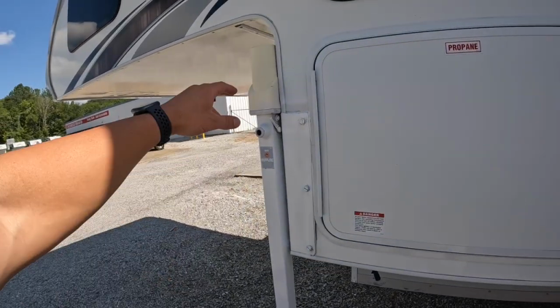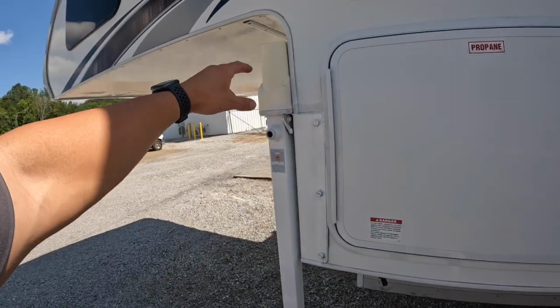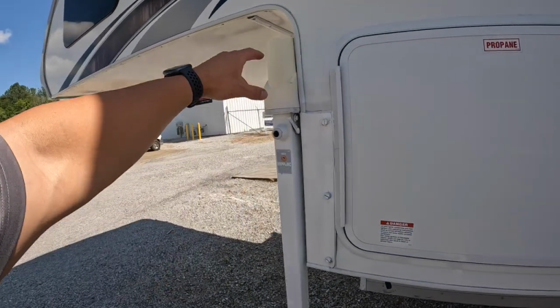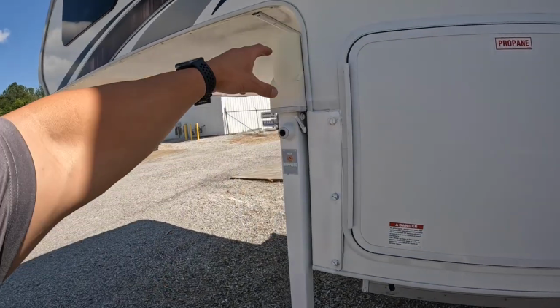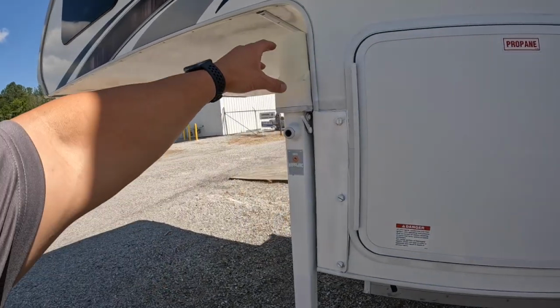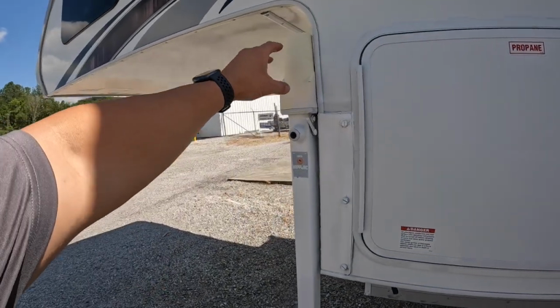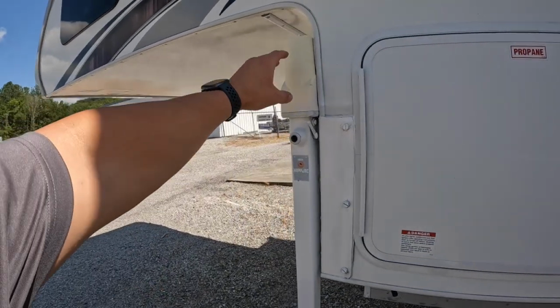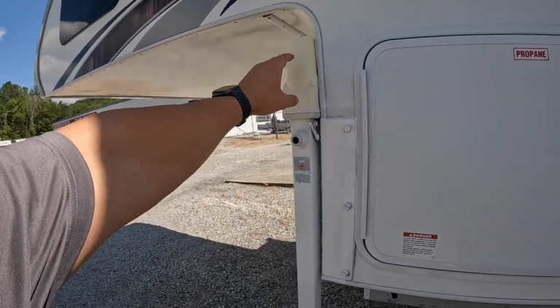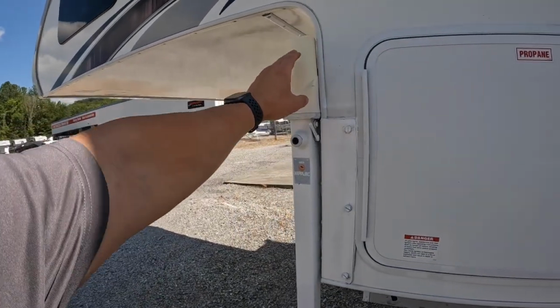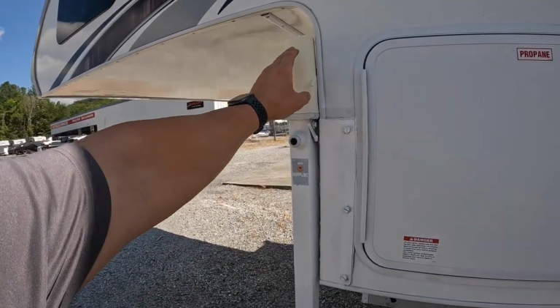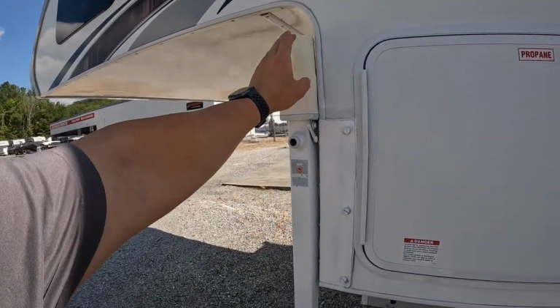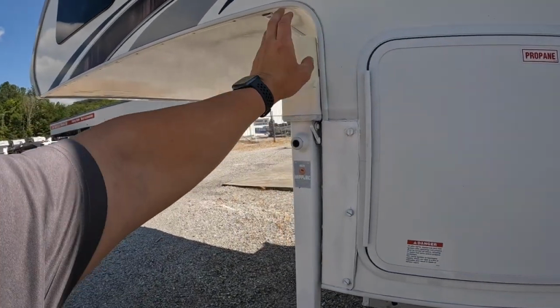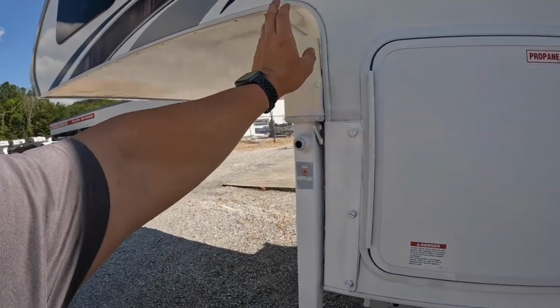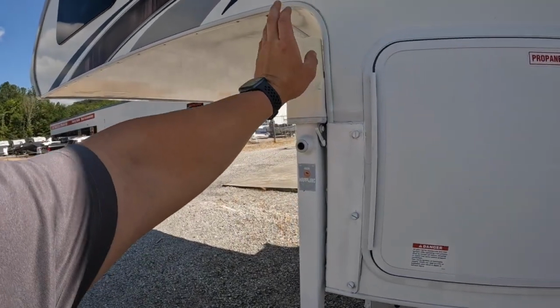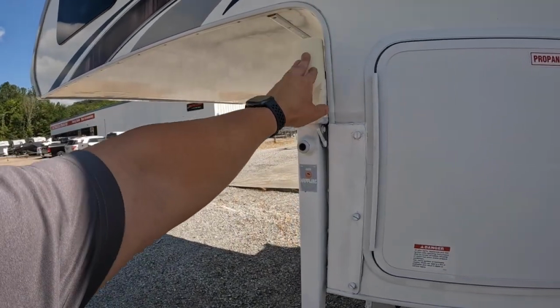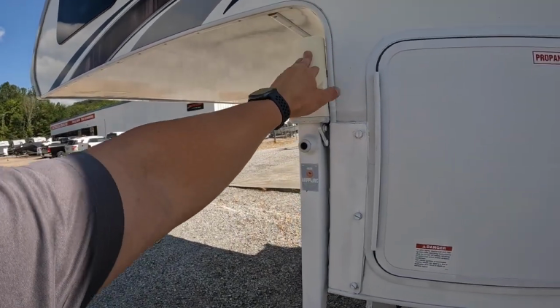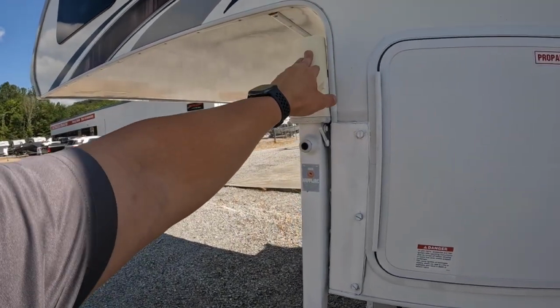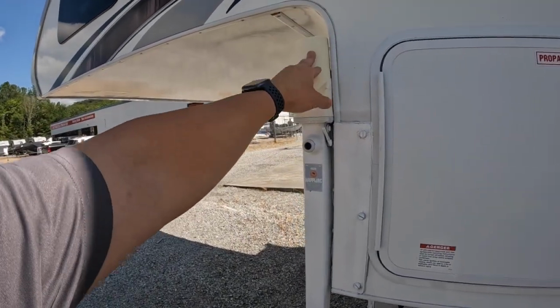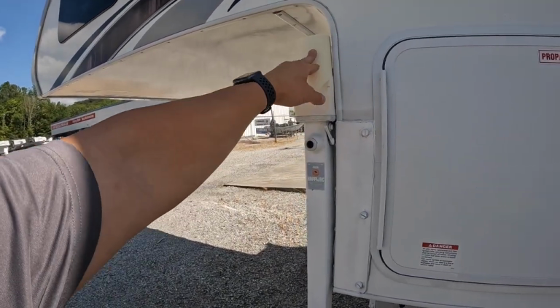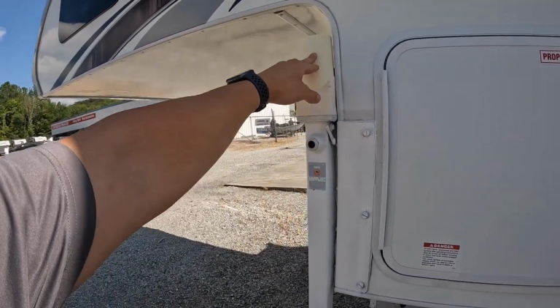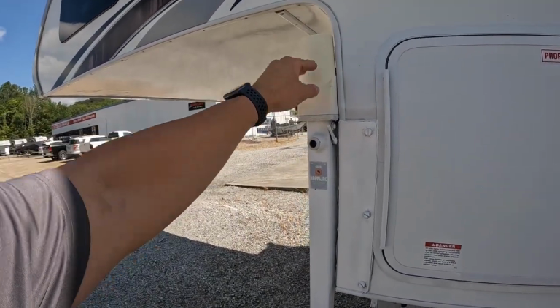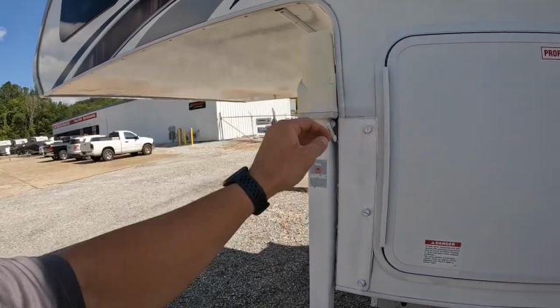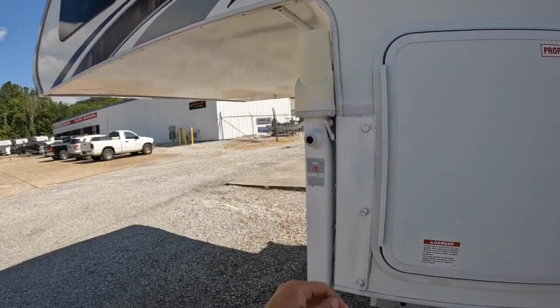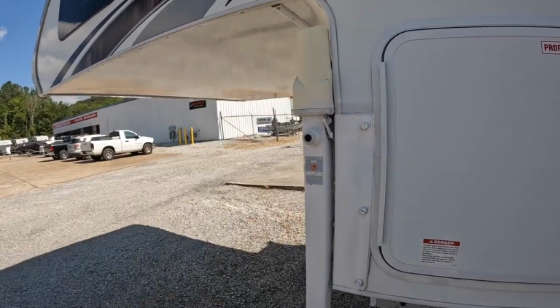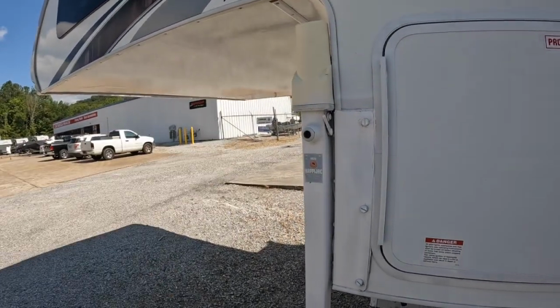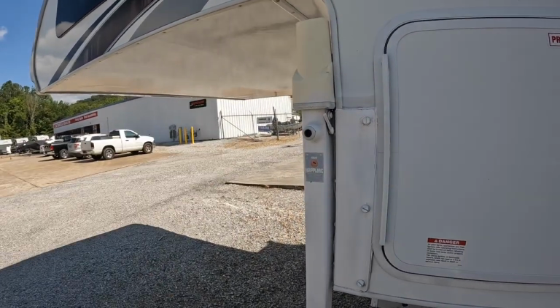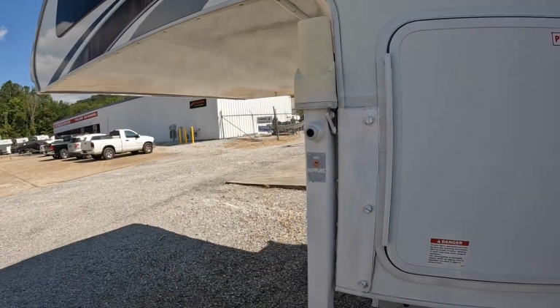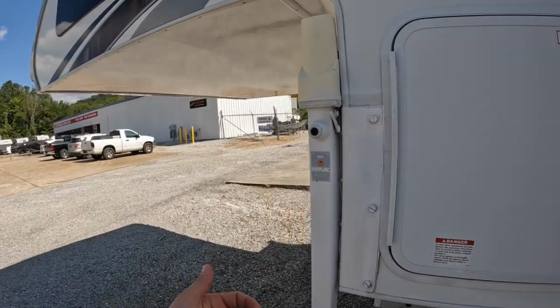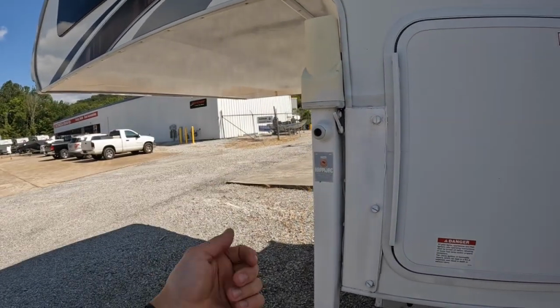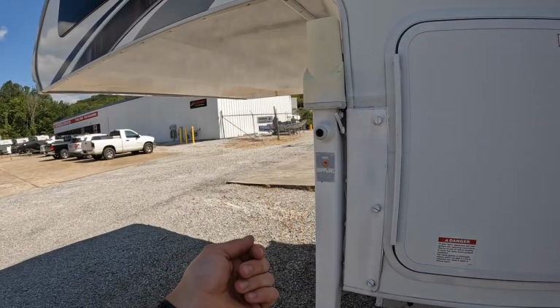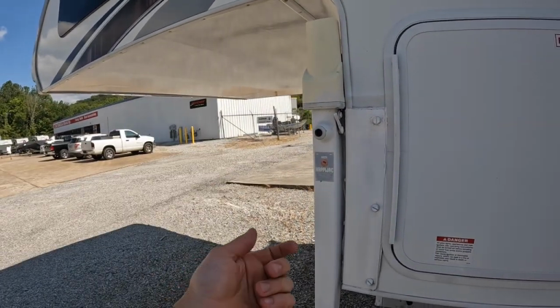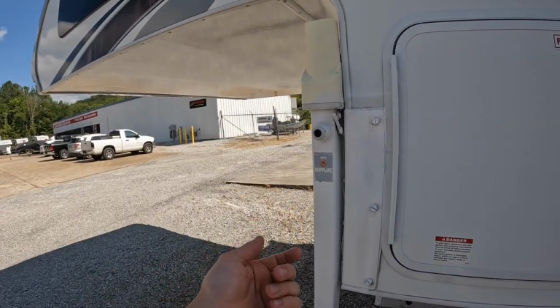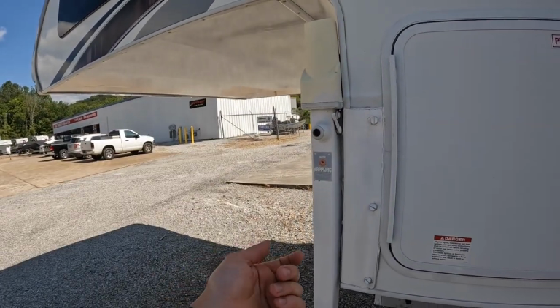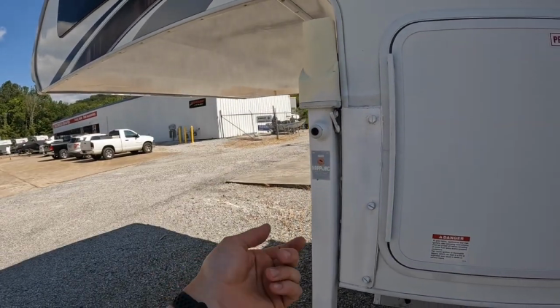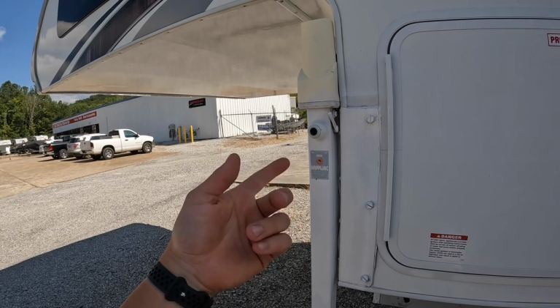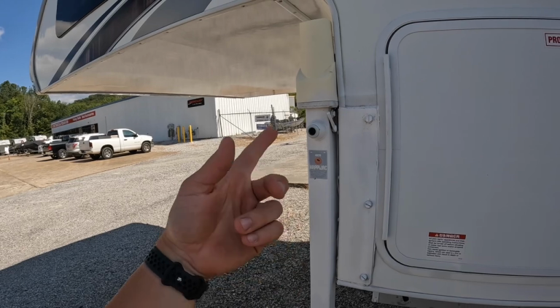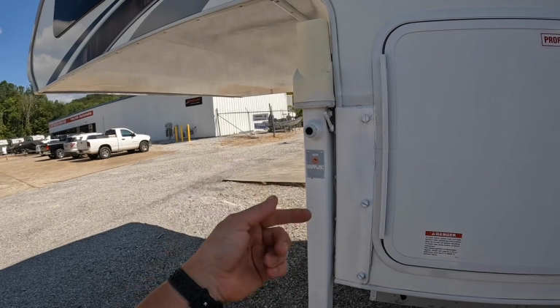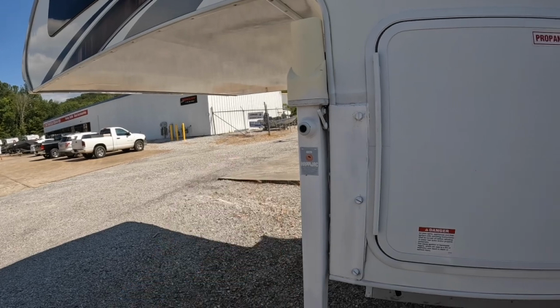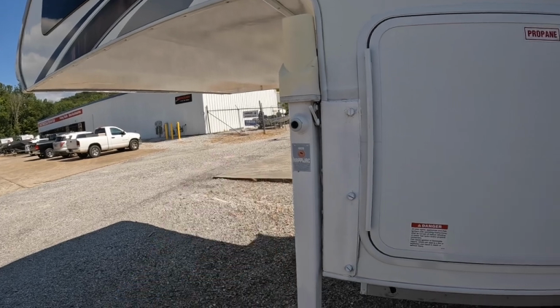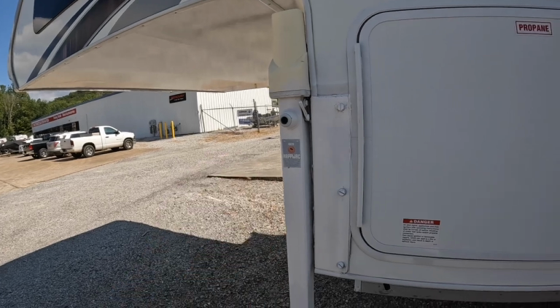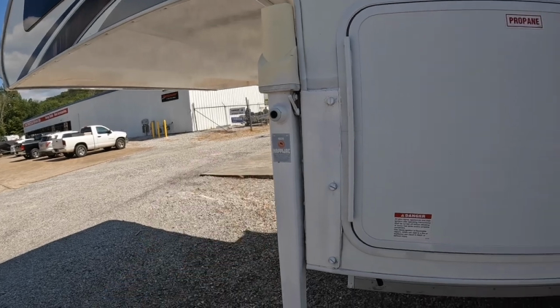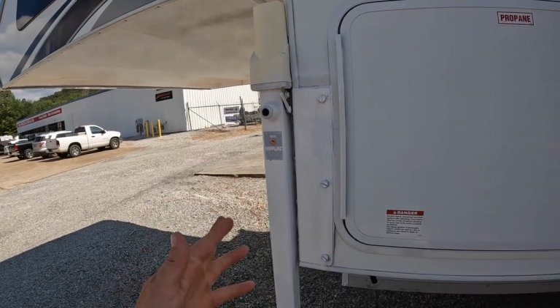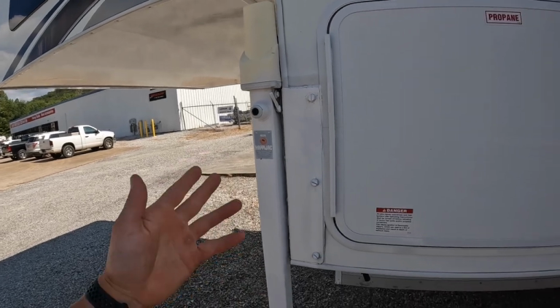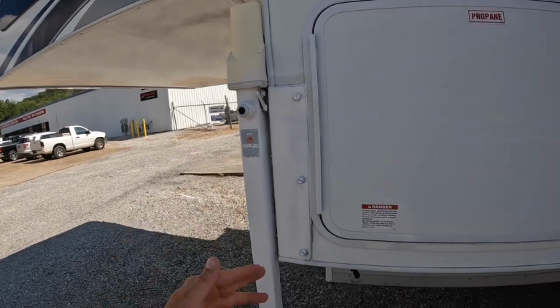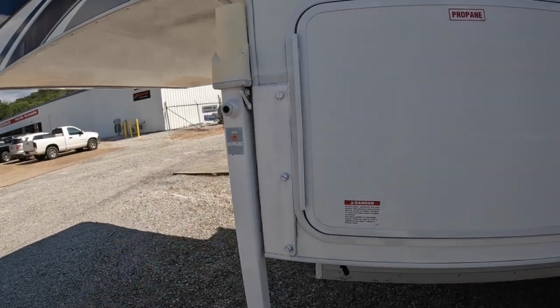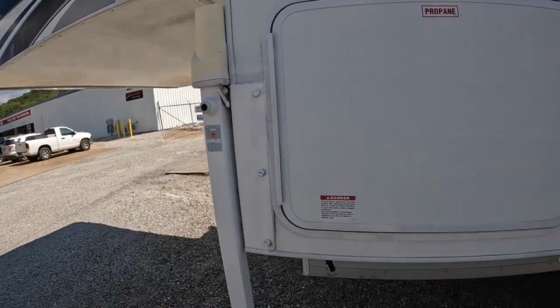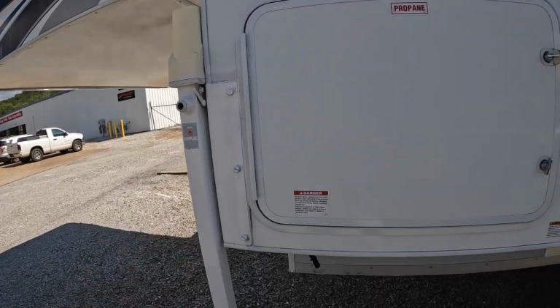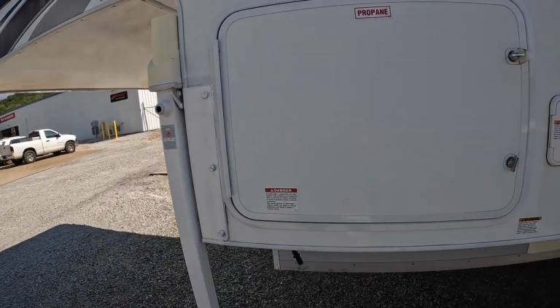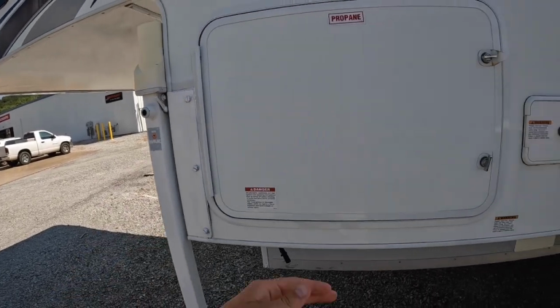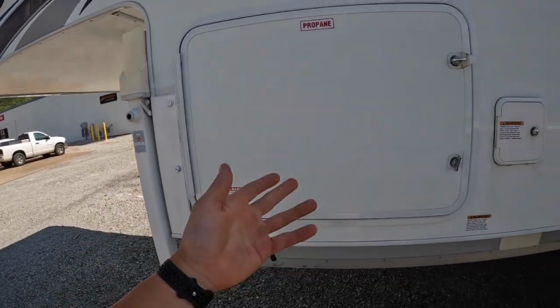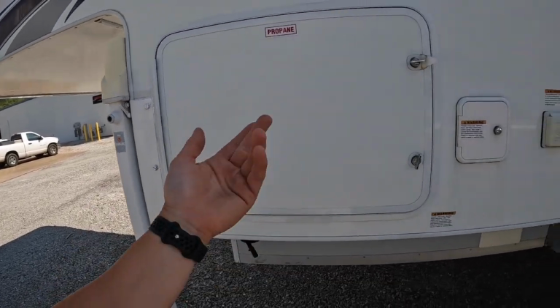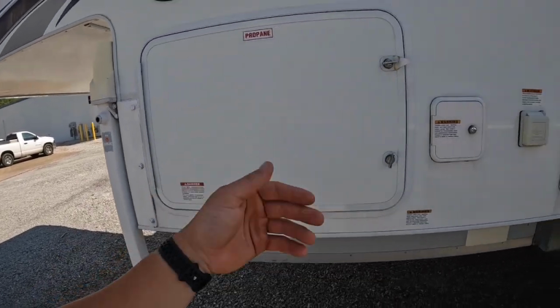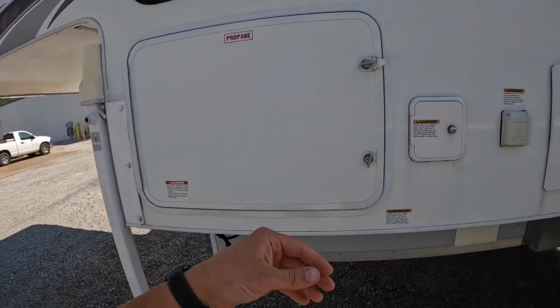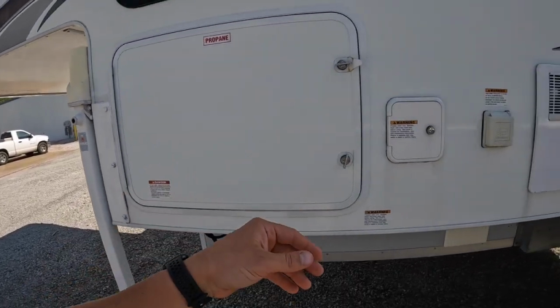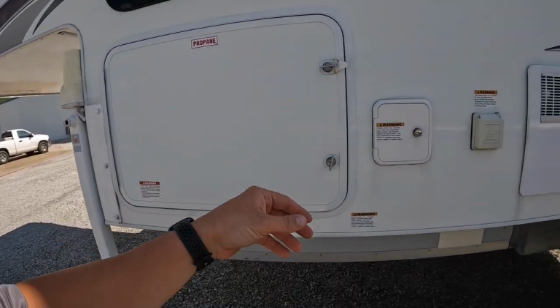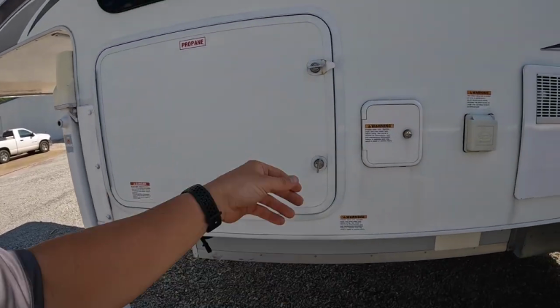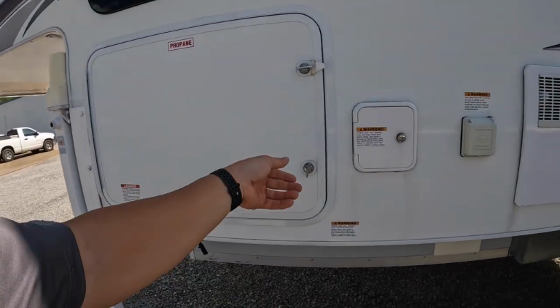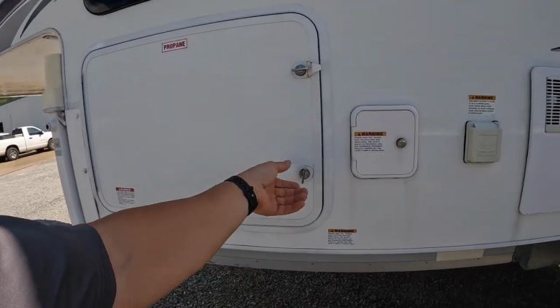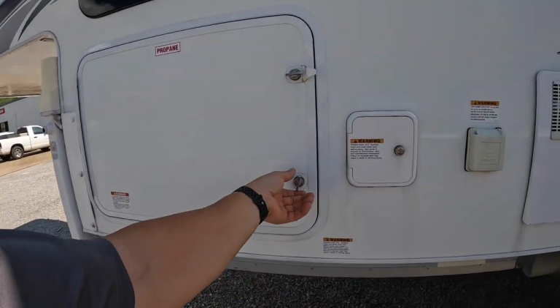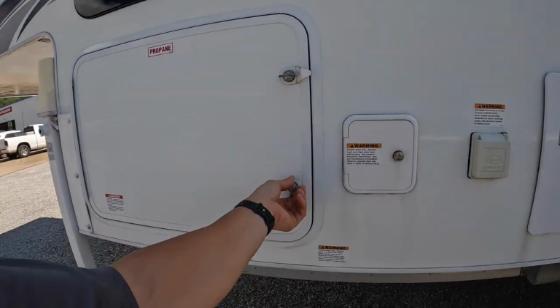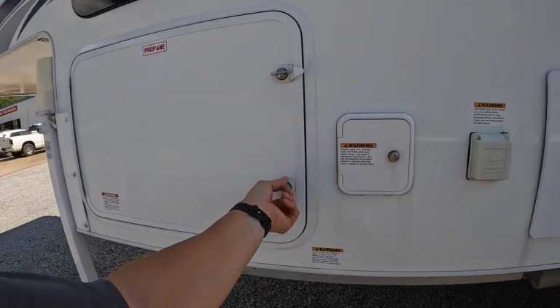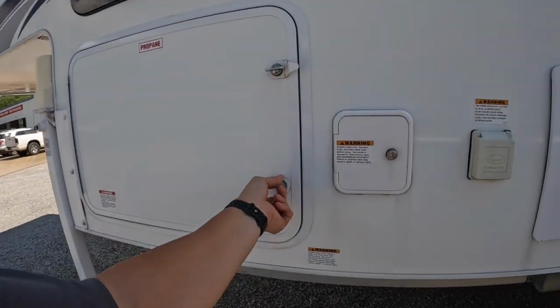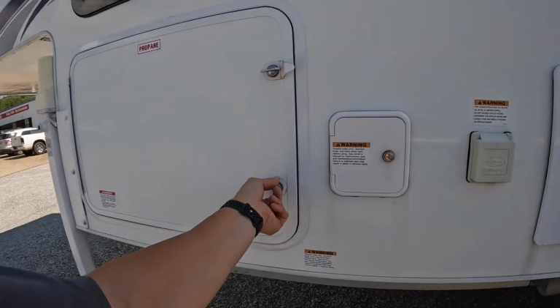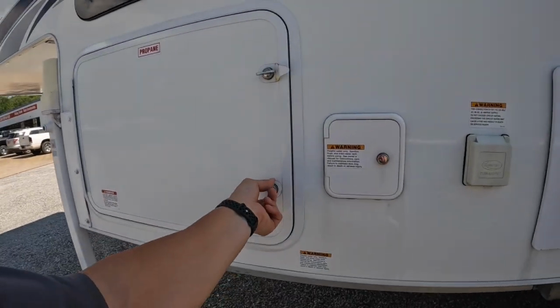These are all electric jacks. You can do one at a time, two at a time, or all four — side to side, front to back, doesn't matter.